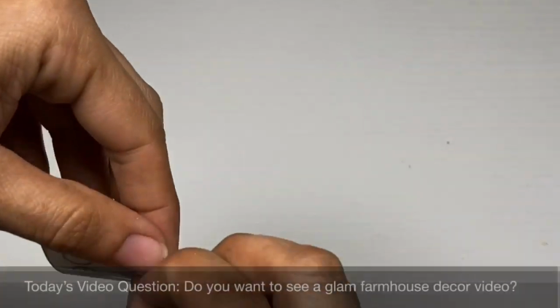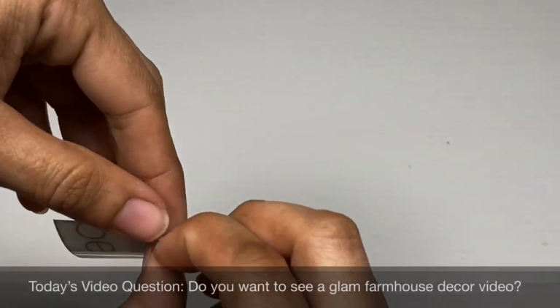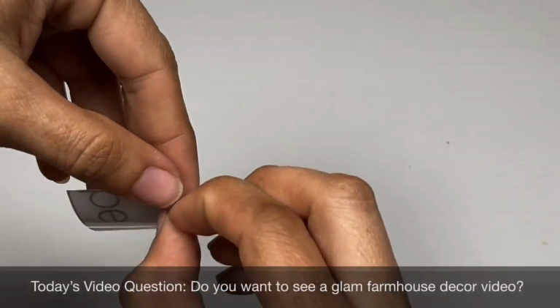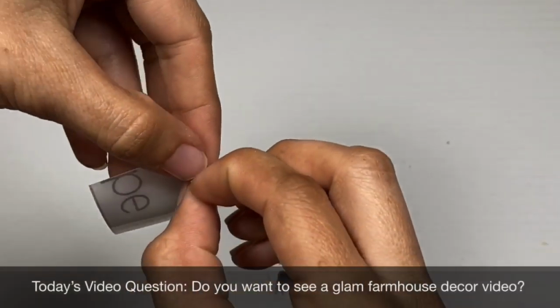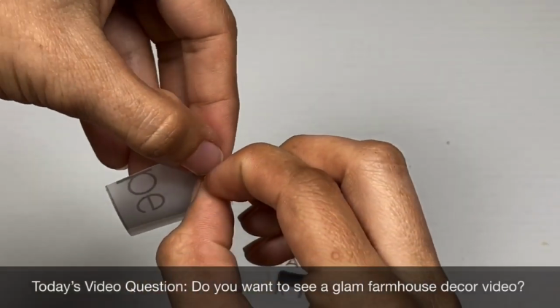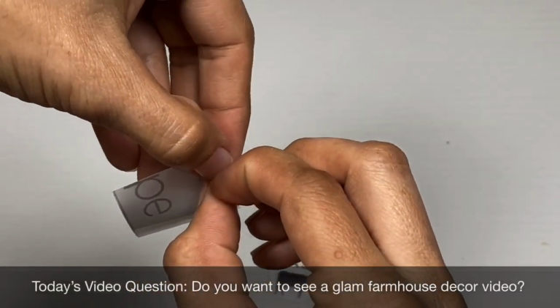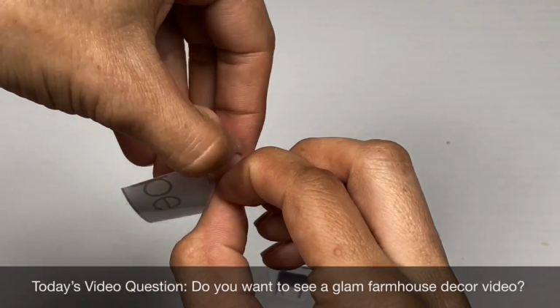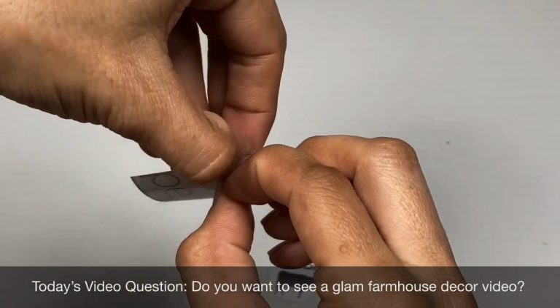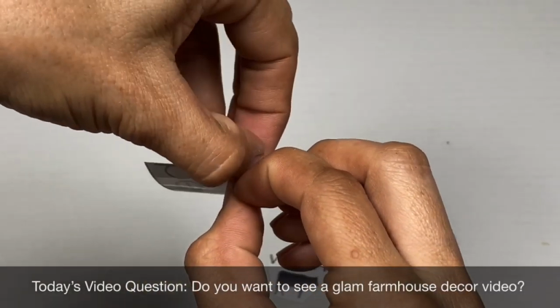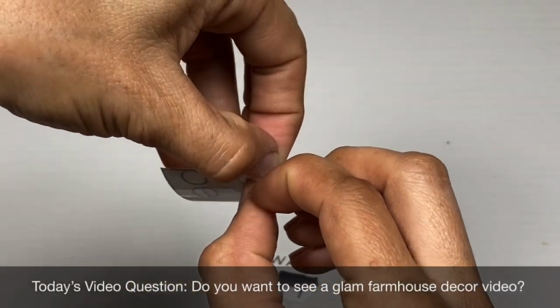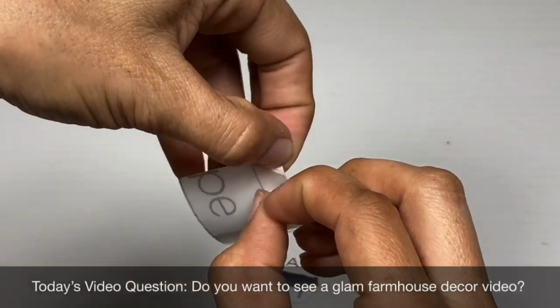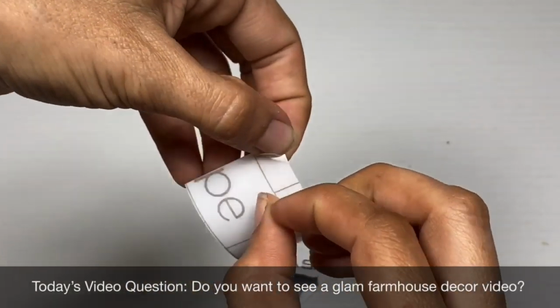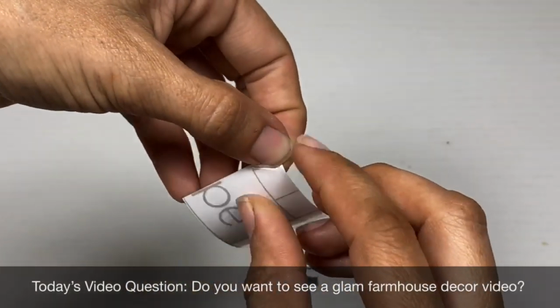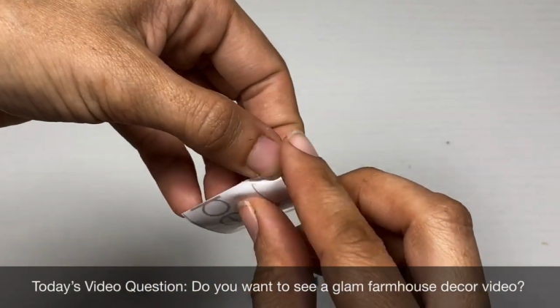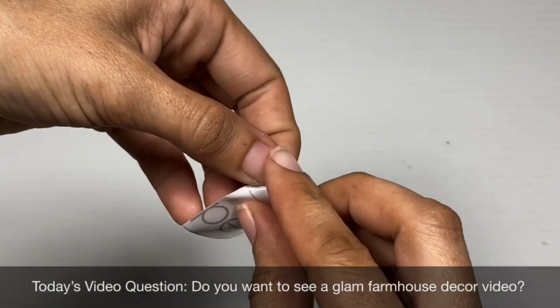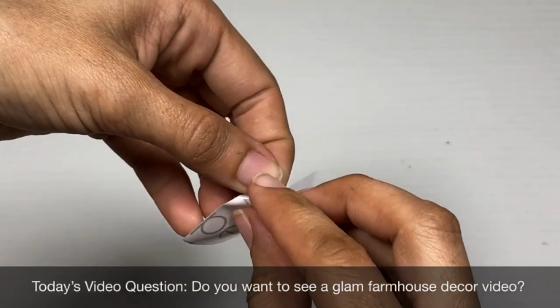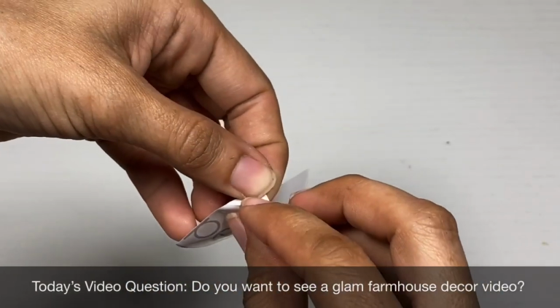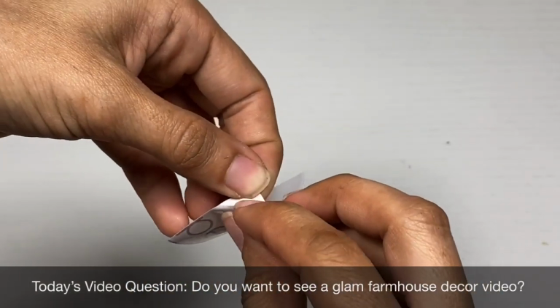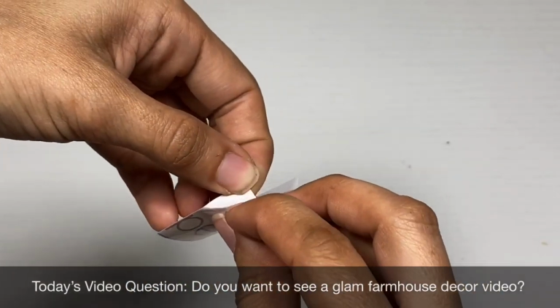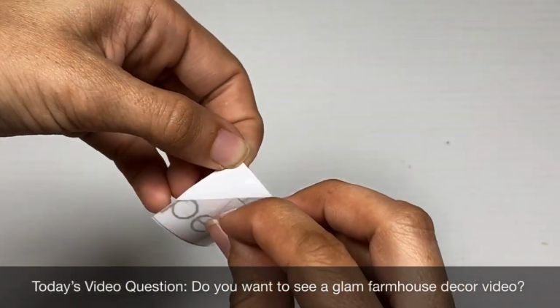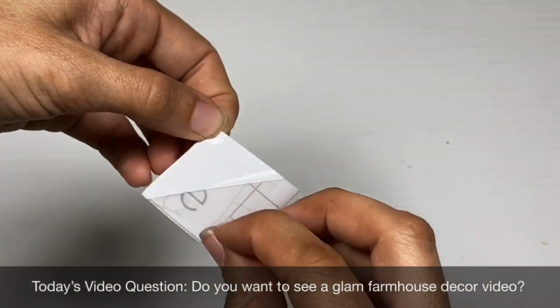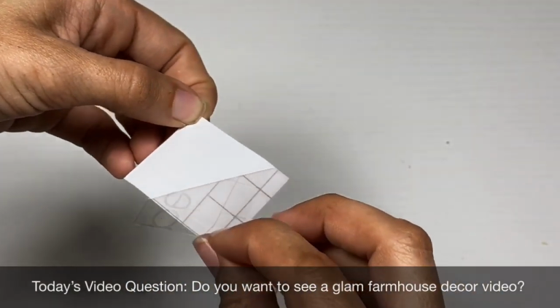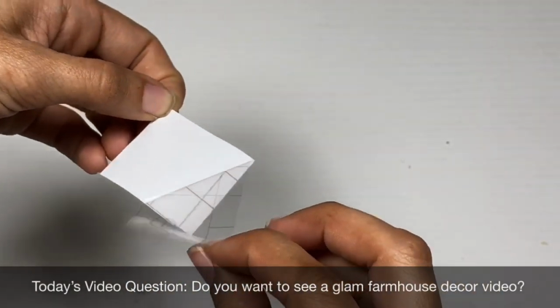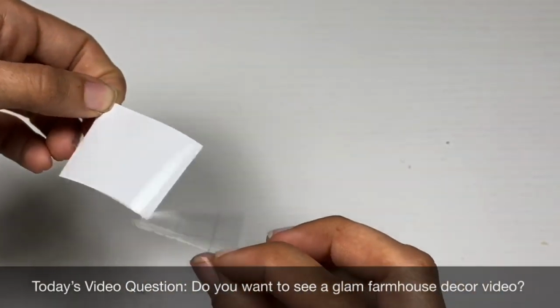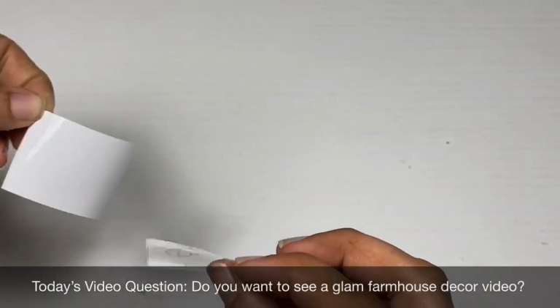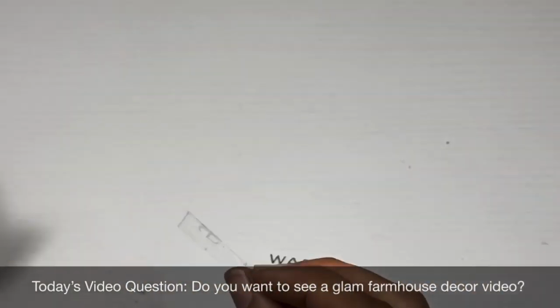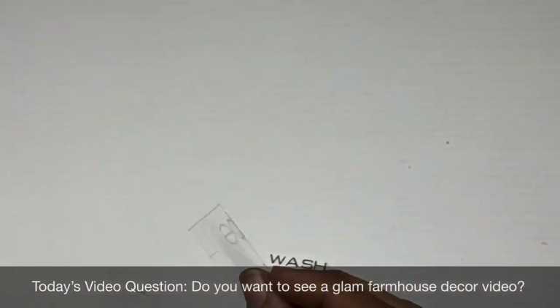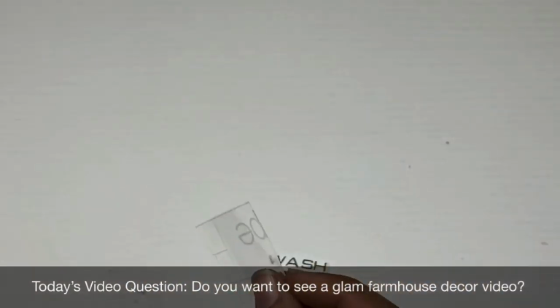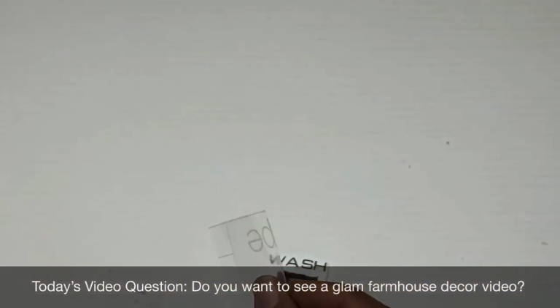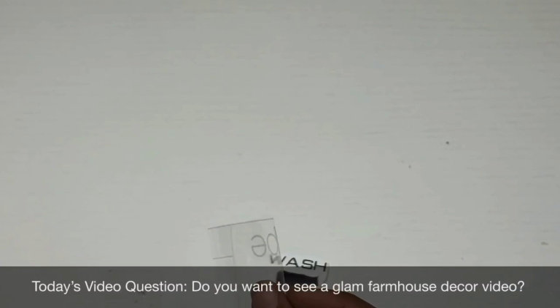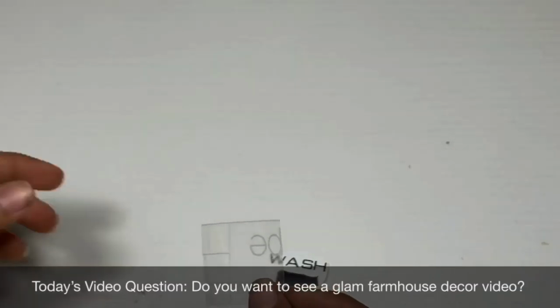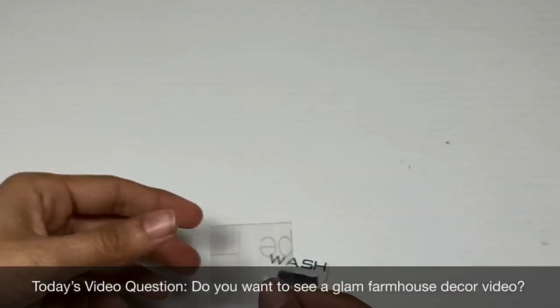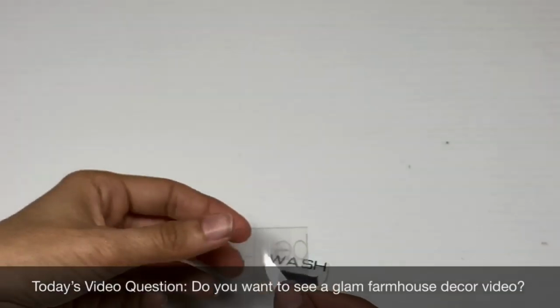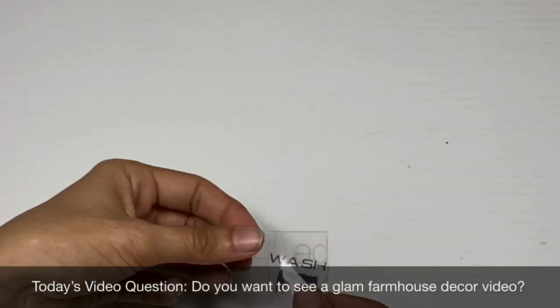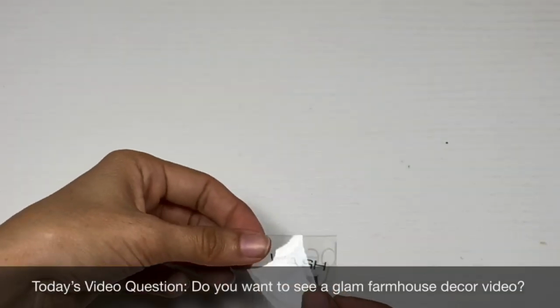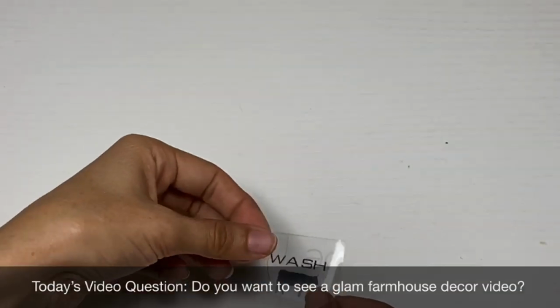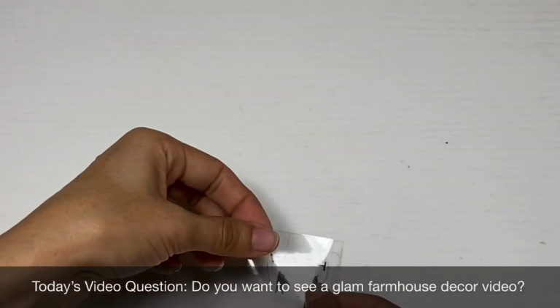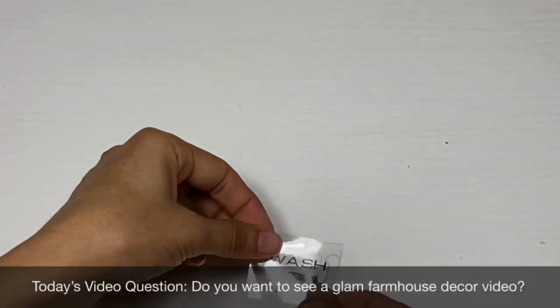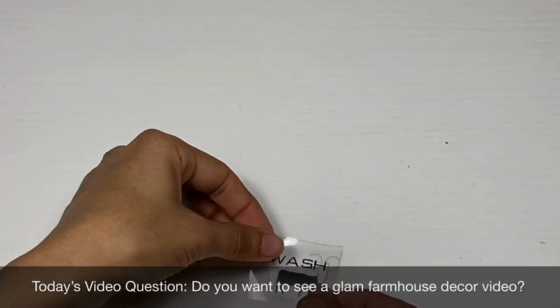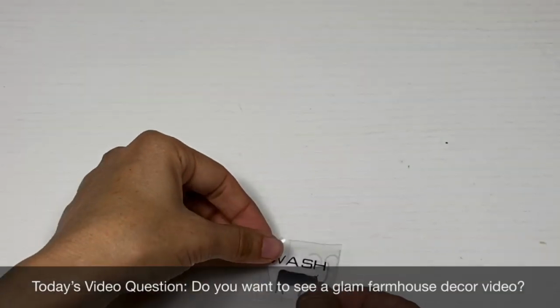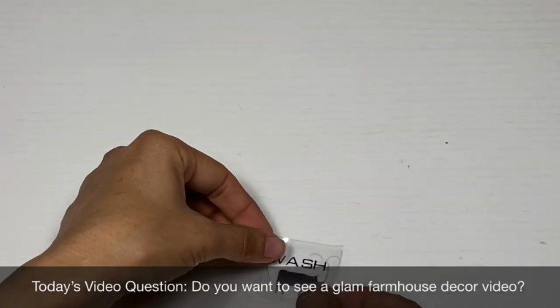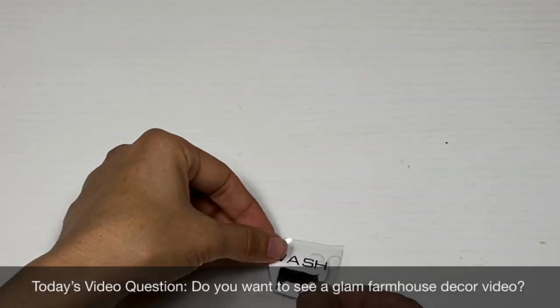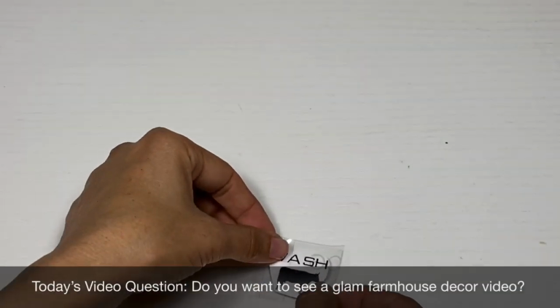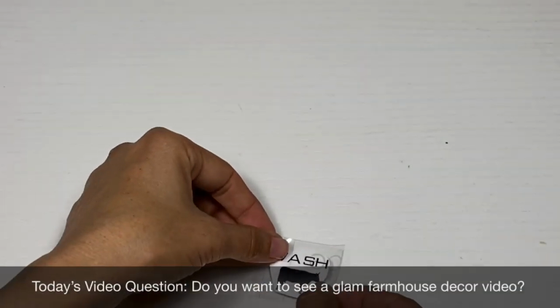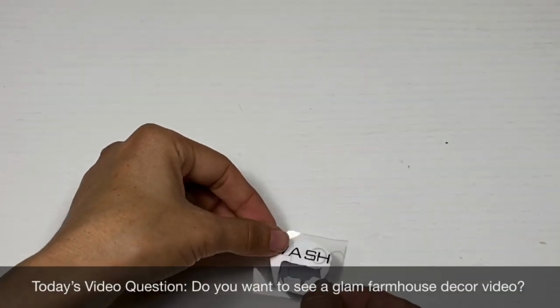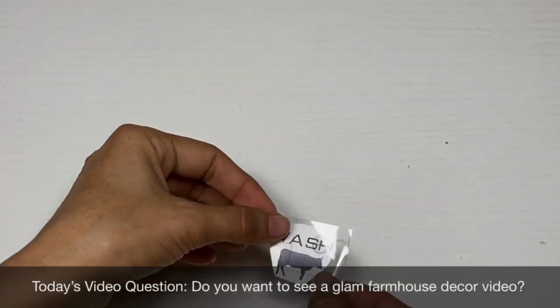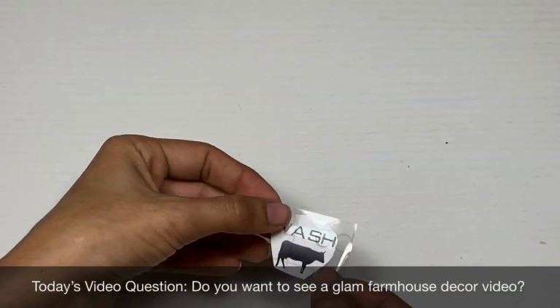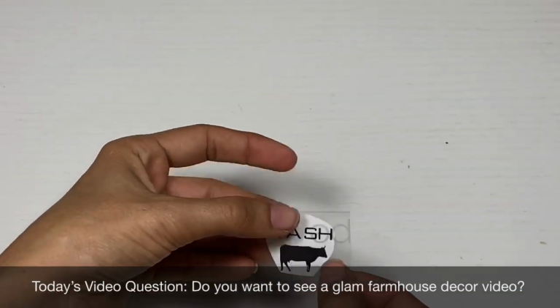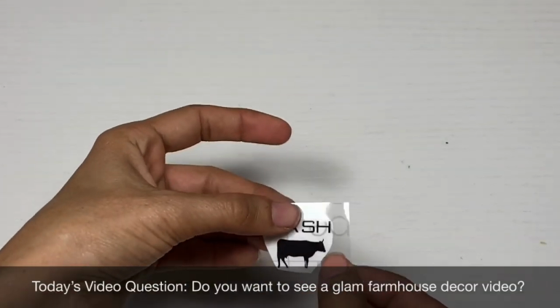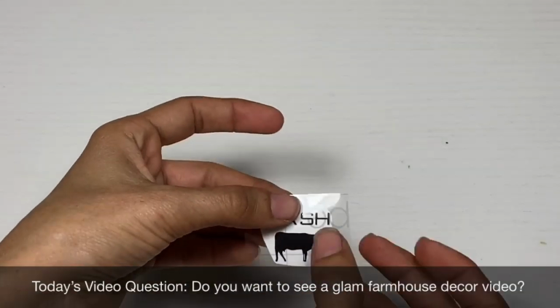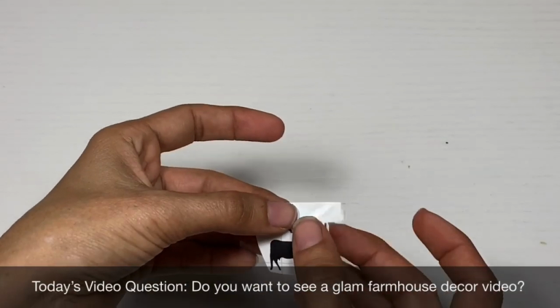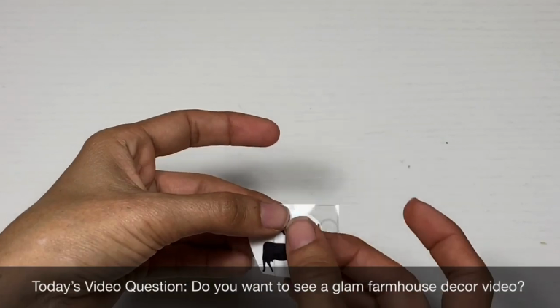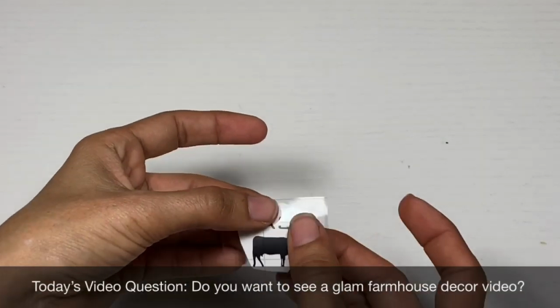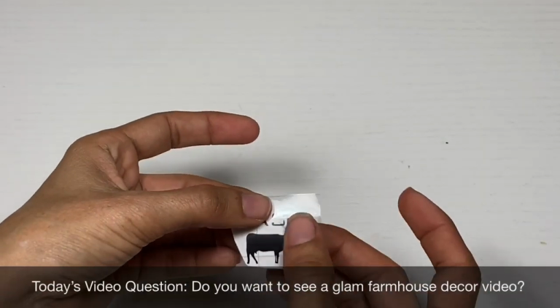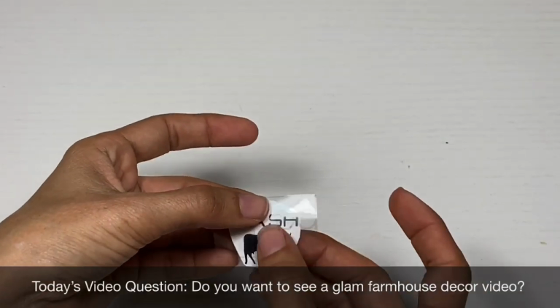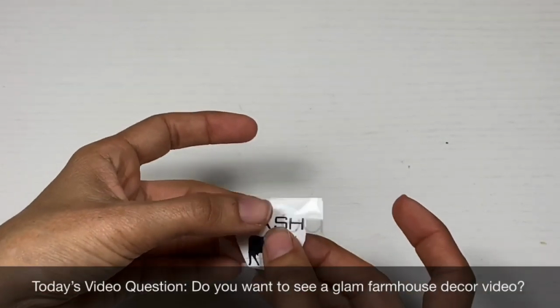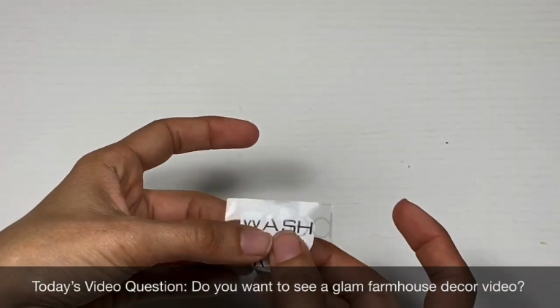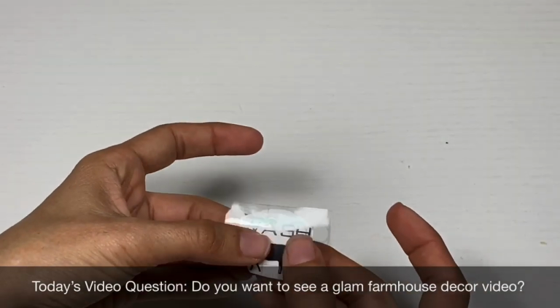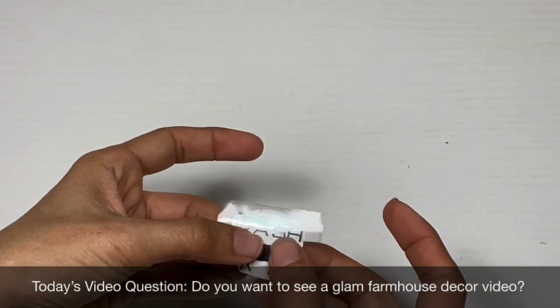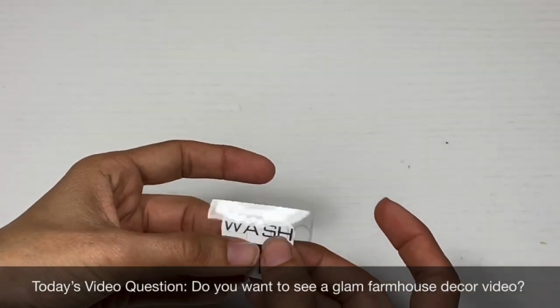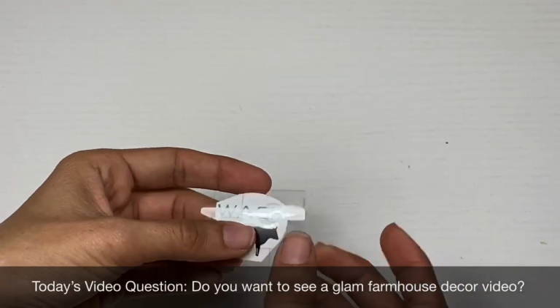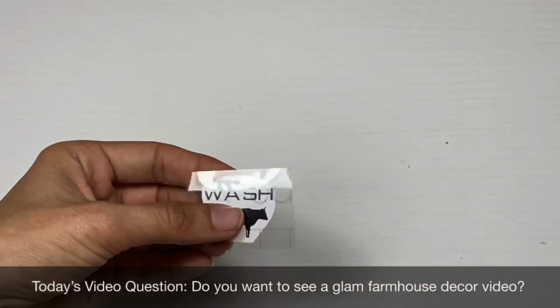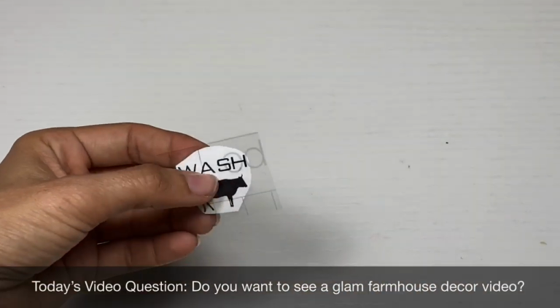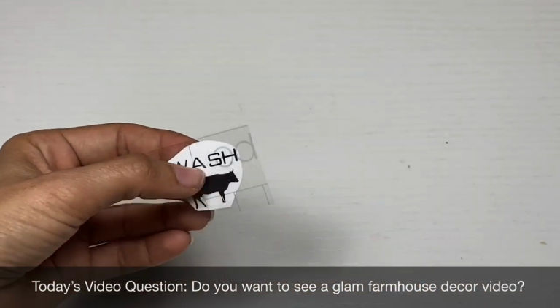Today's video question is: do you want to see a glam farmhouse decor video? Leave me a comment down below and let me know.